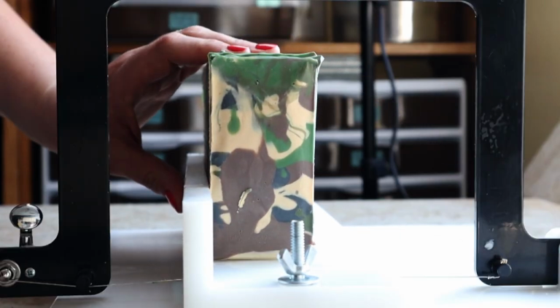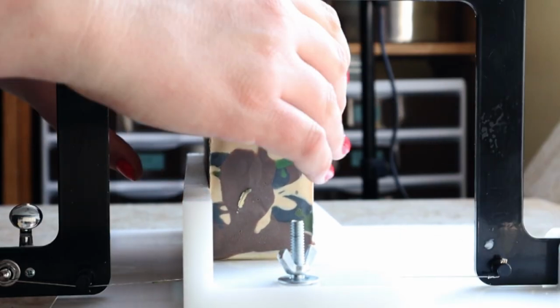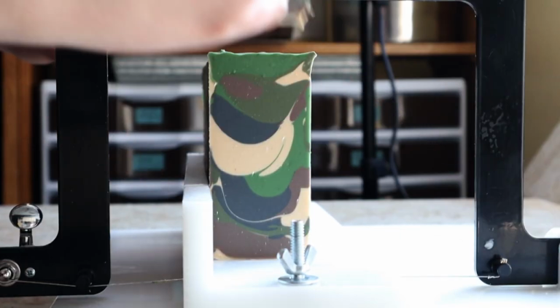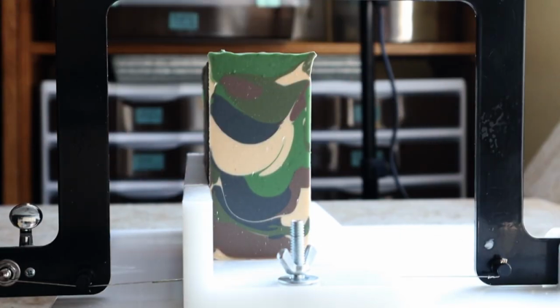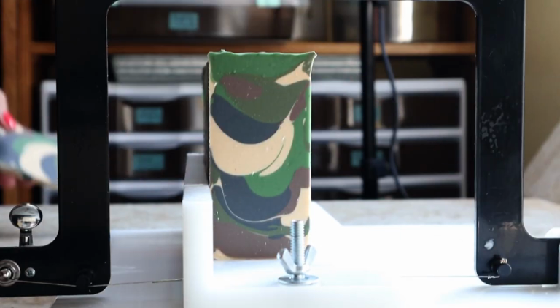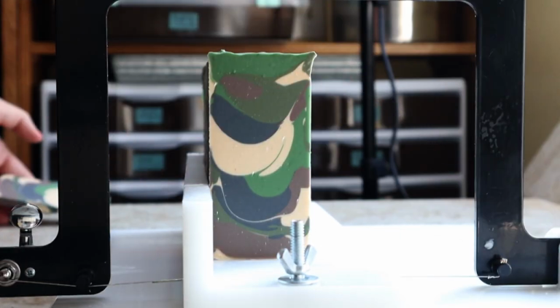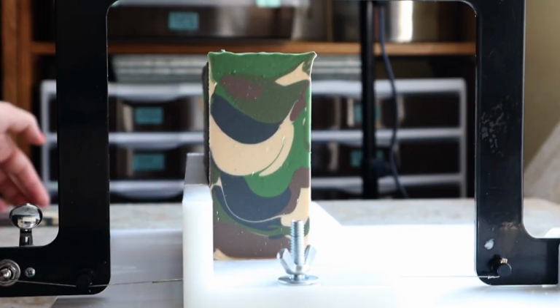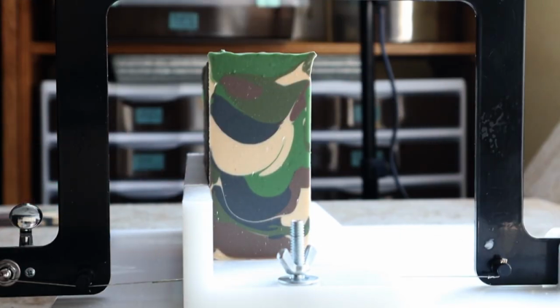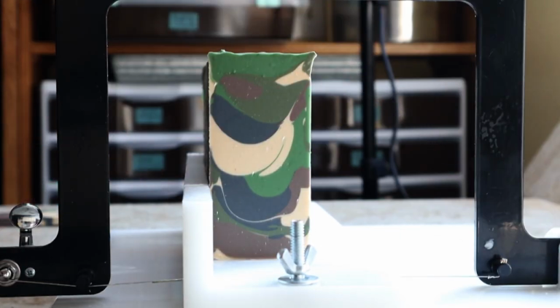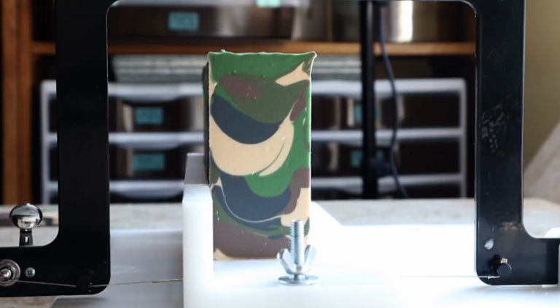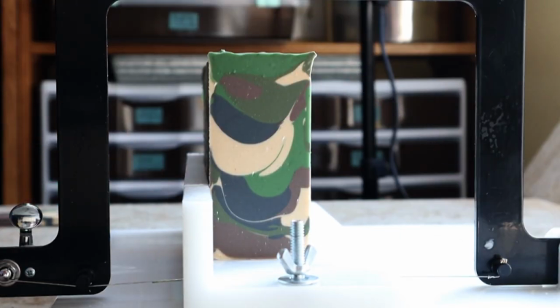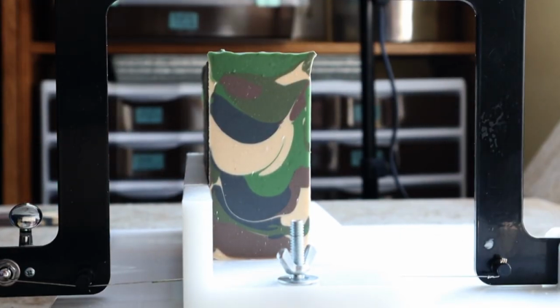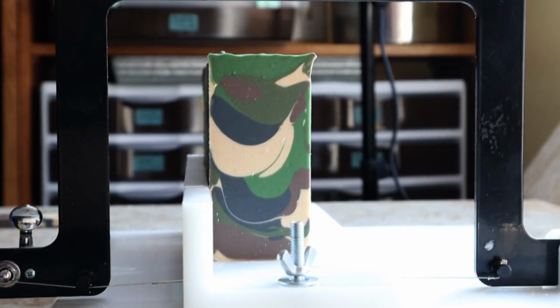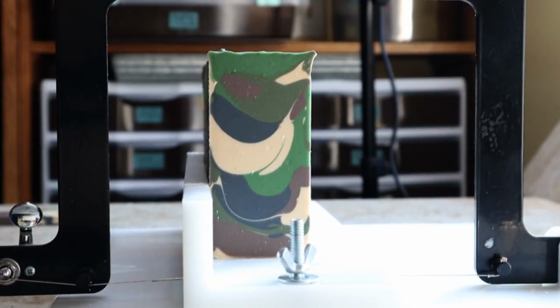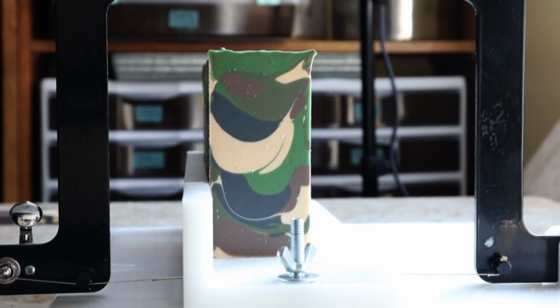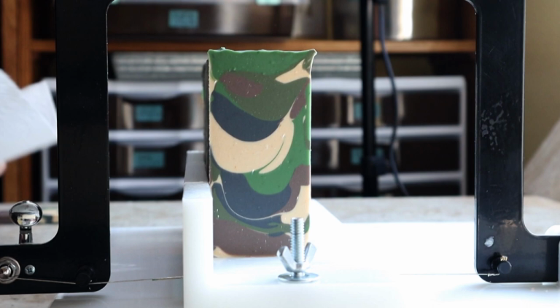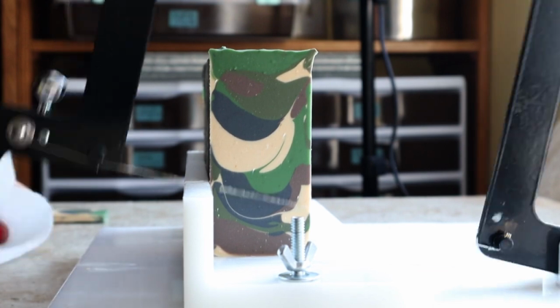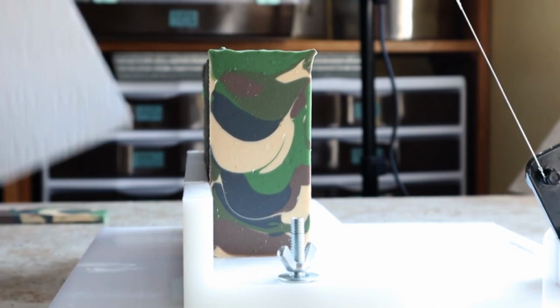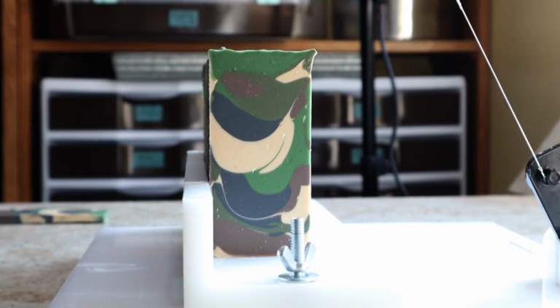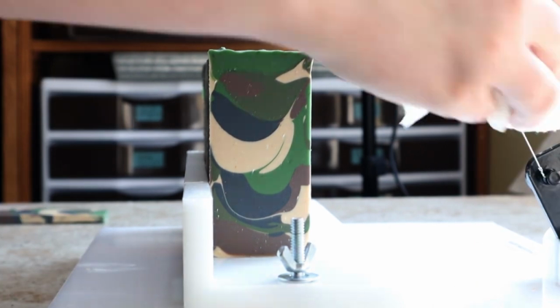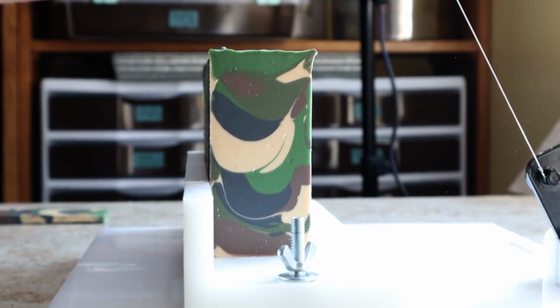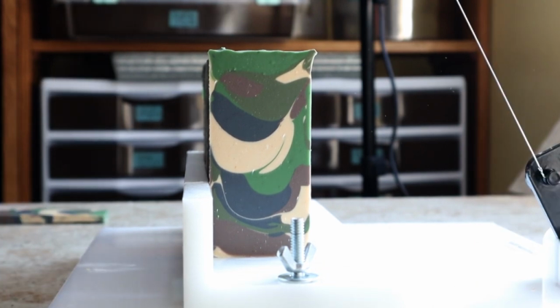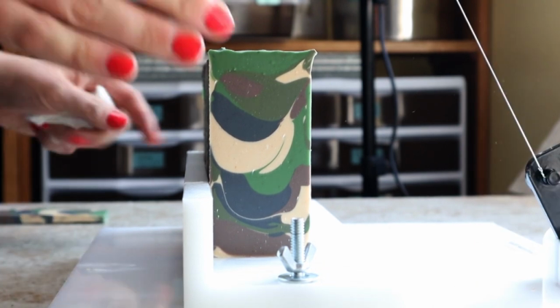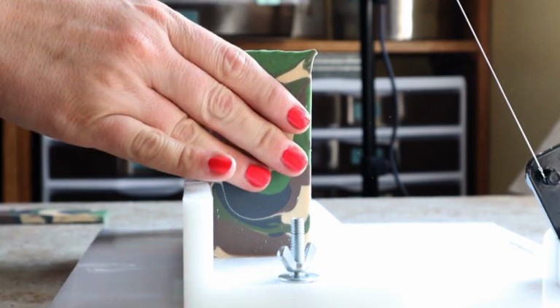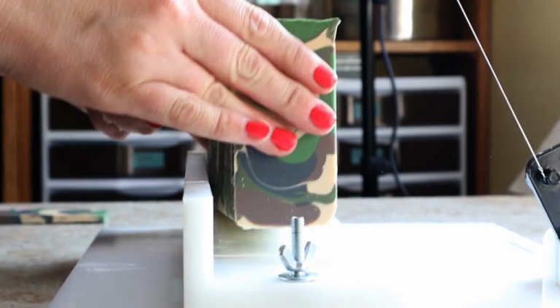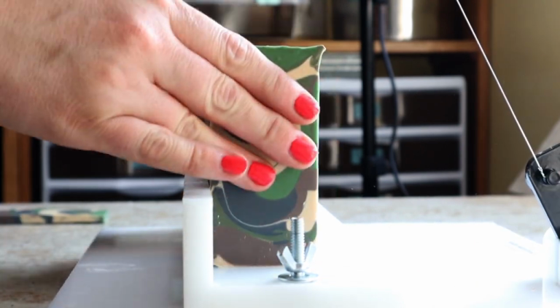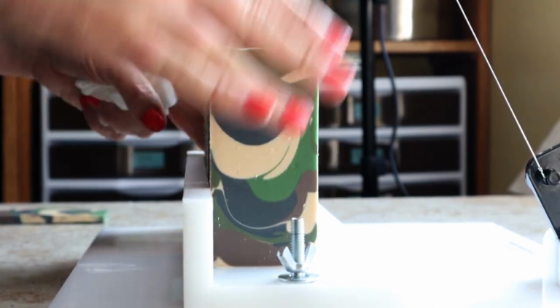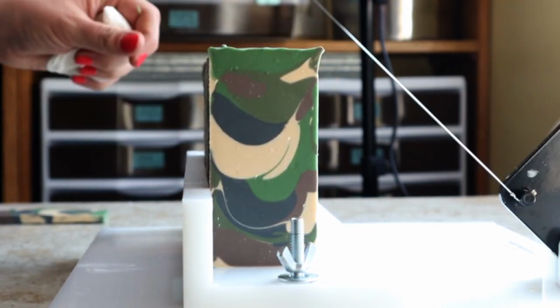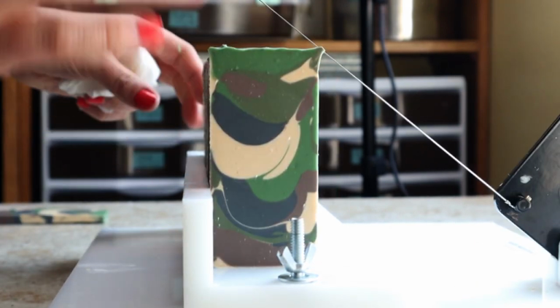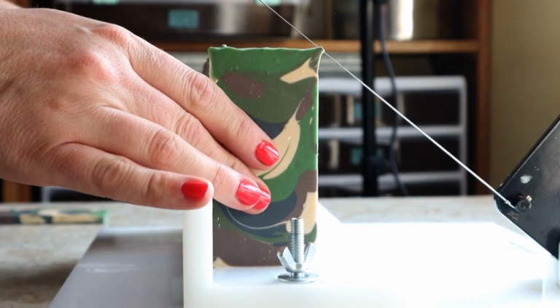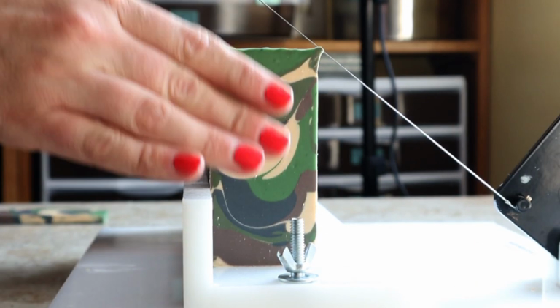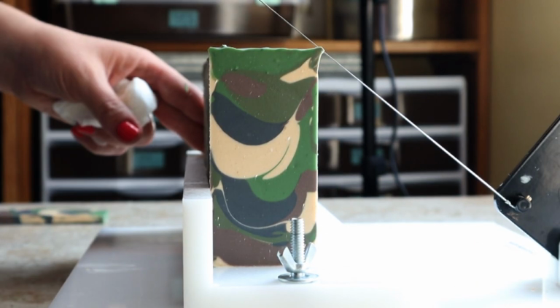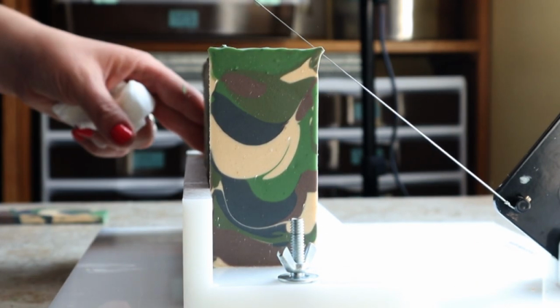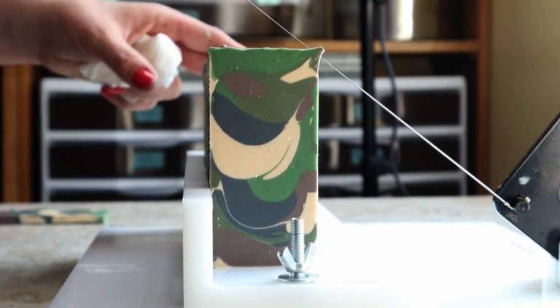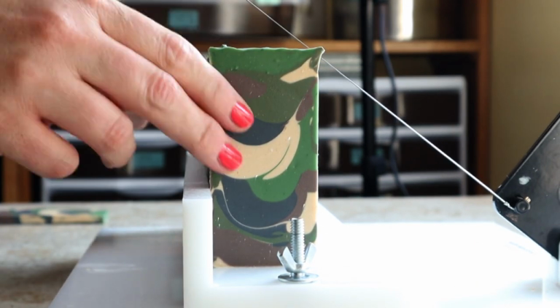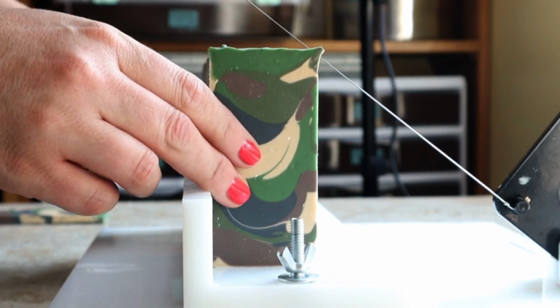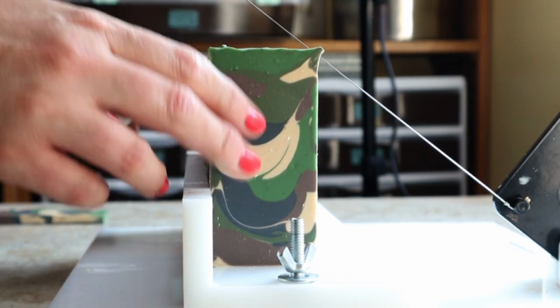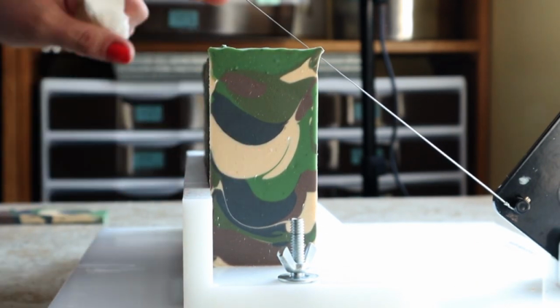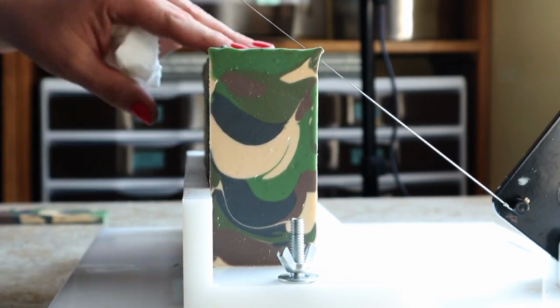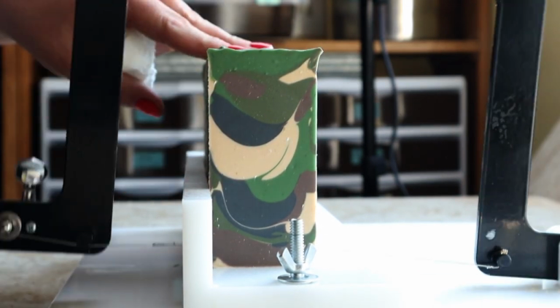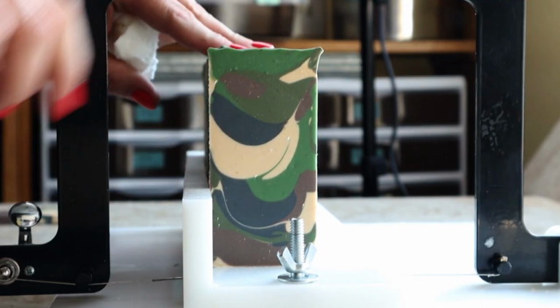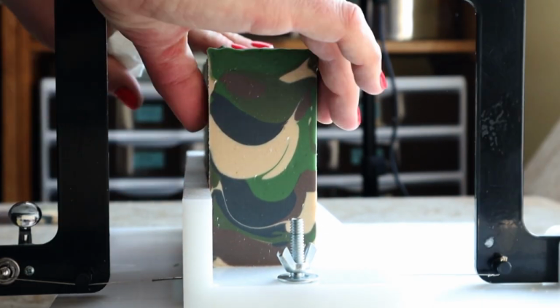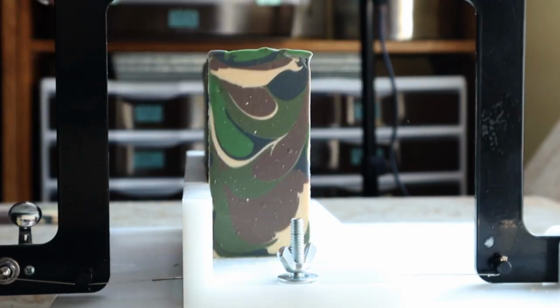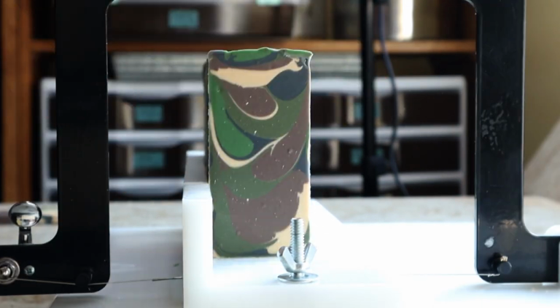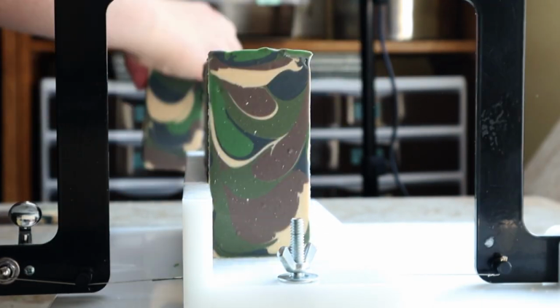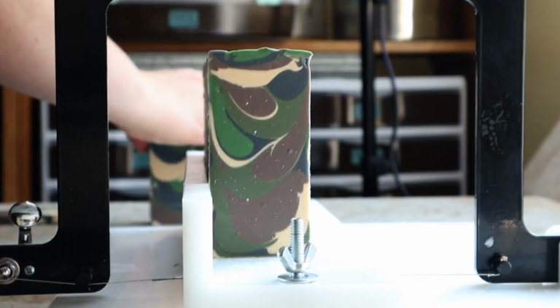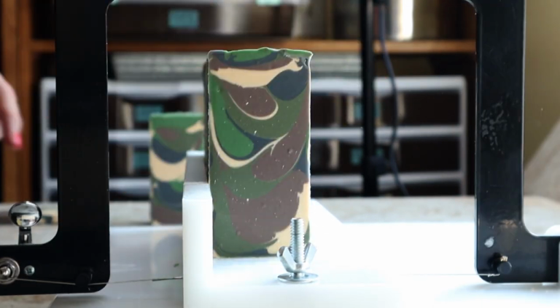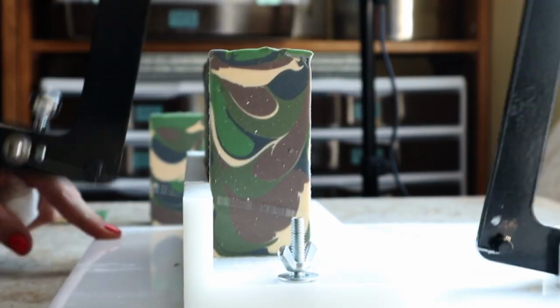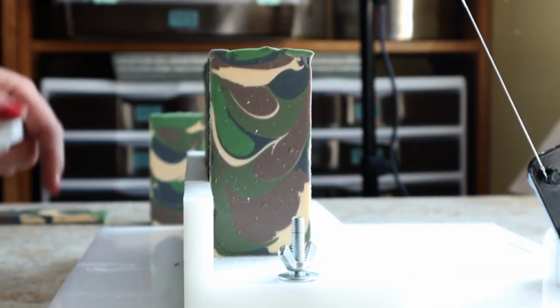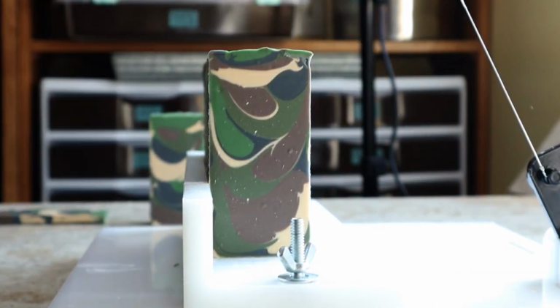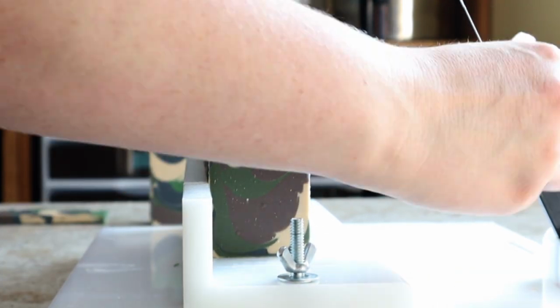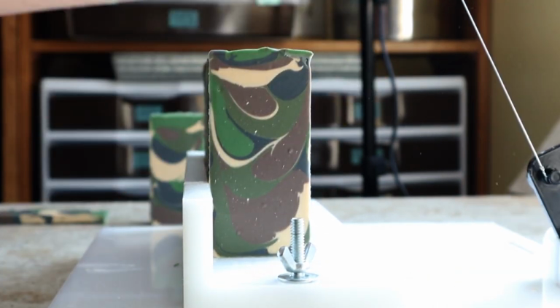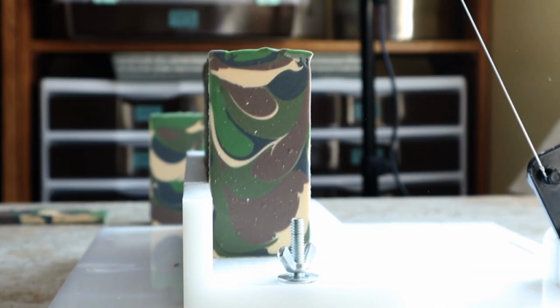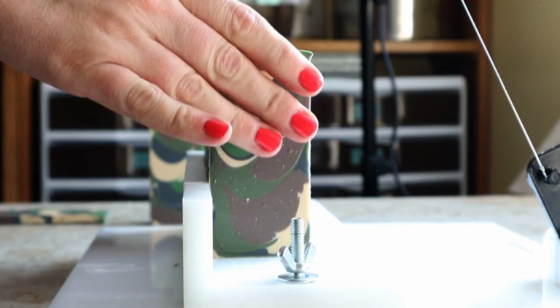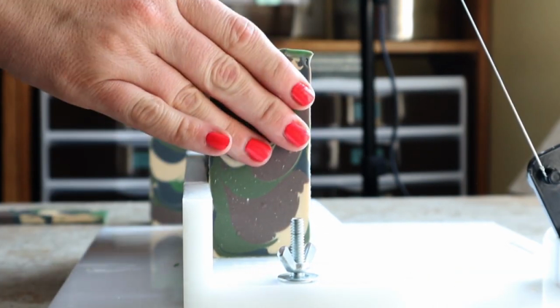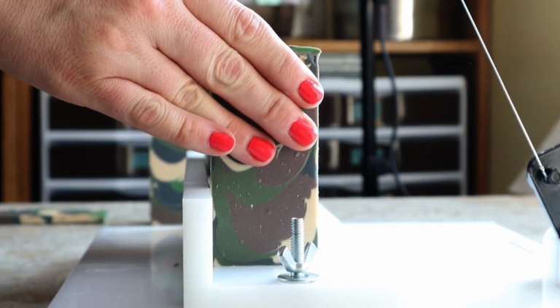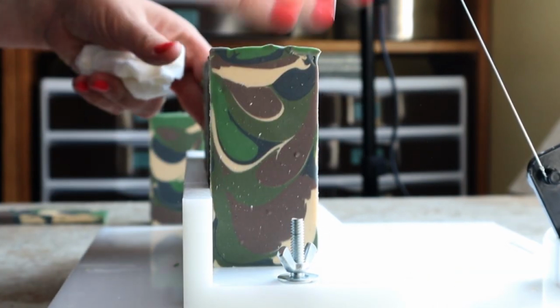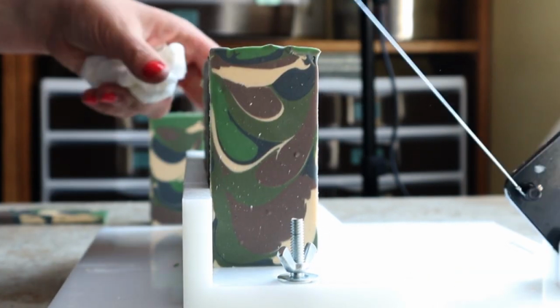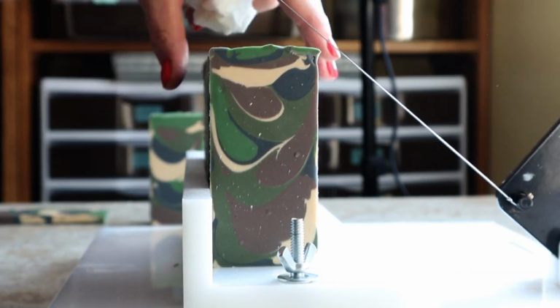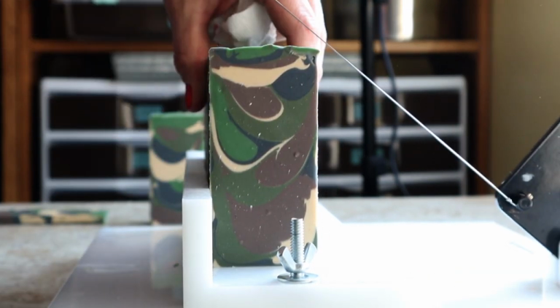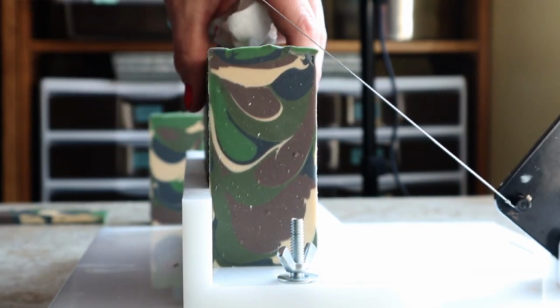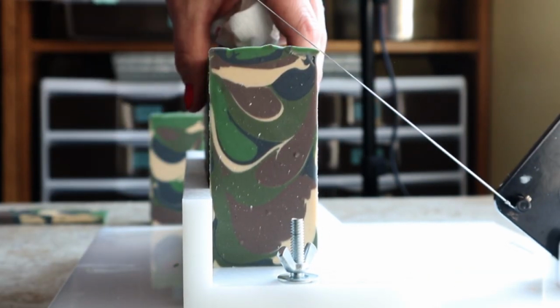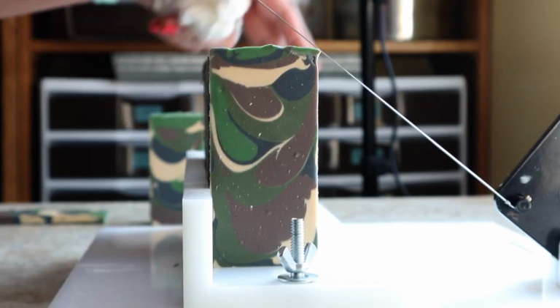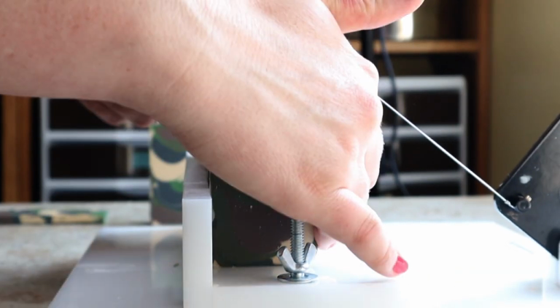And now the cutting. I really like how this design turned out. Every bar is different. I like the bars in the middle the best.